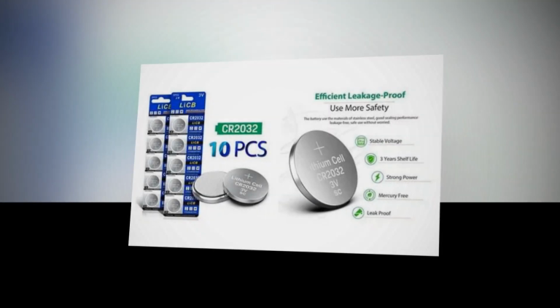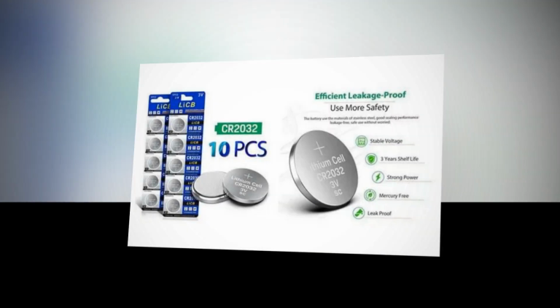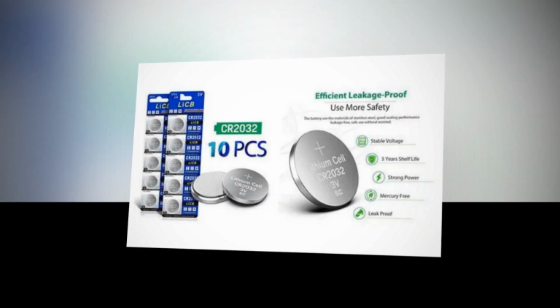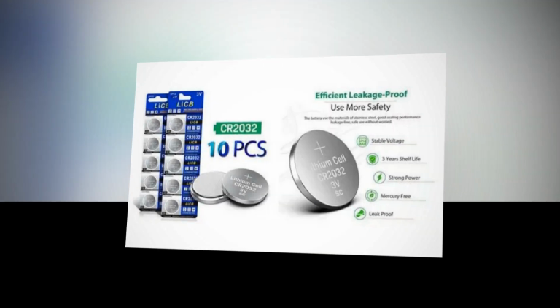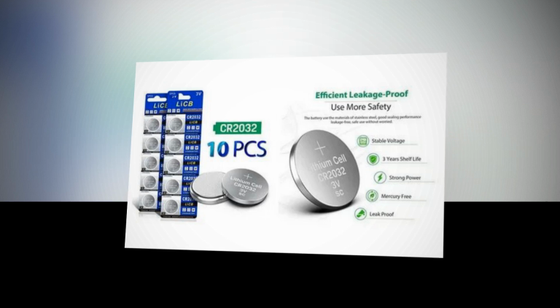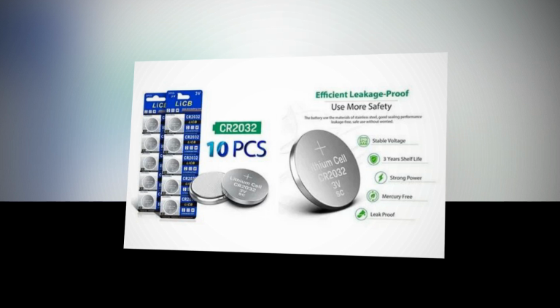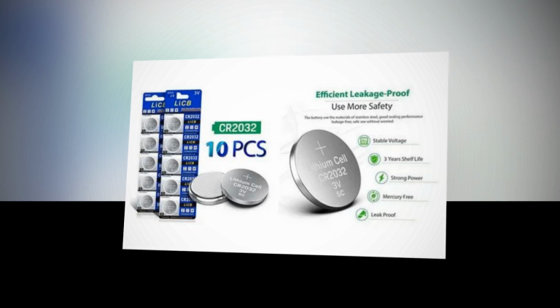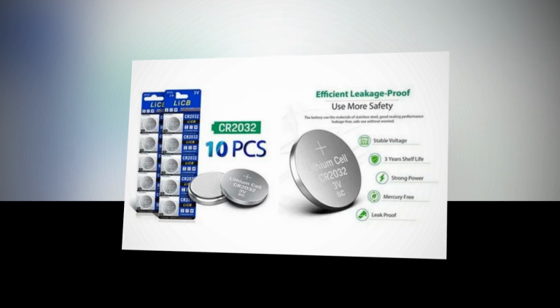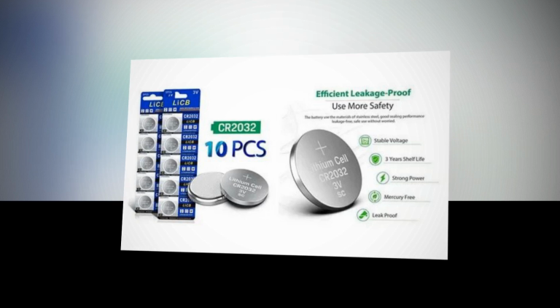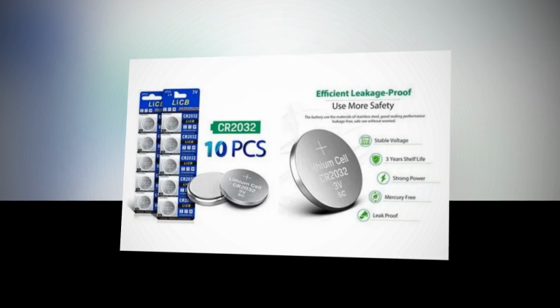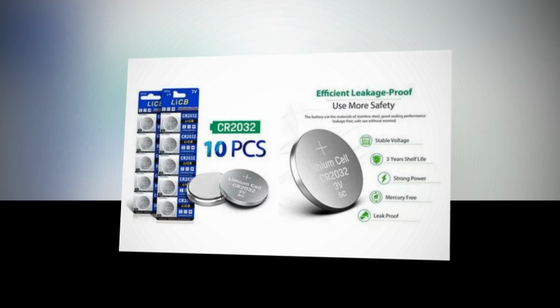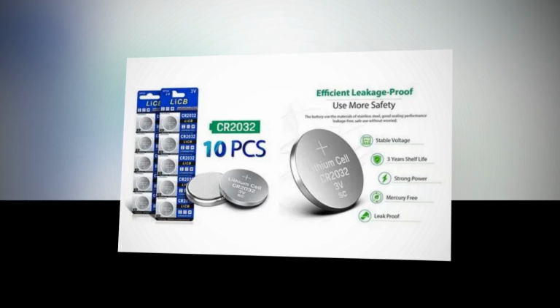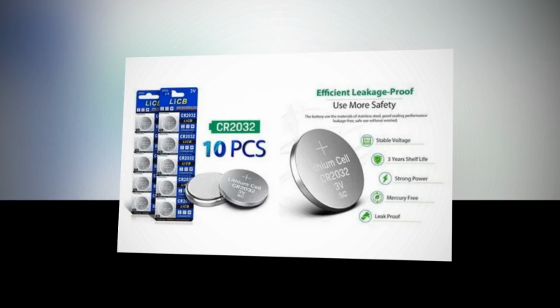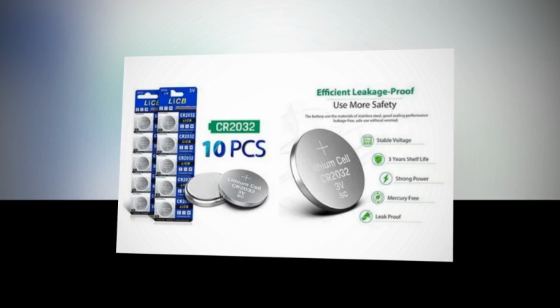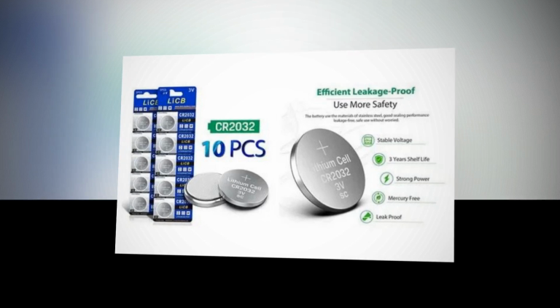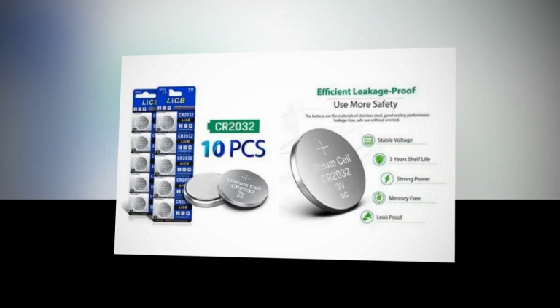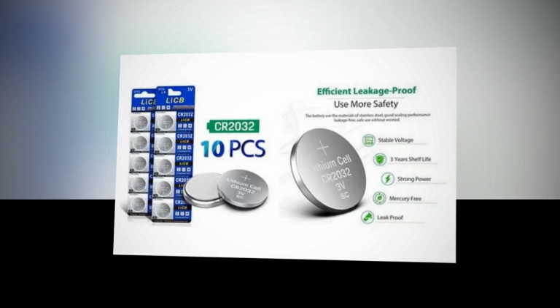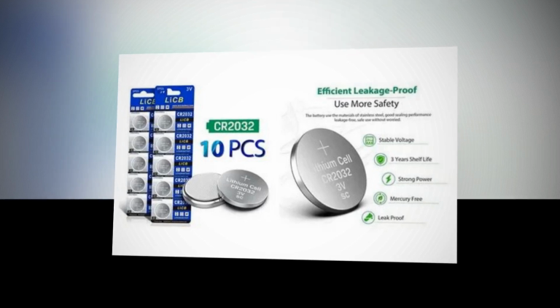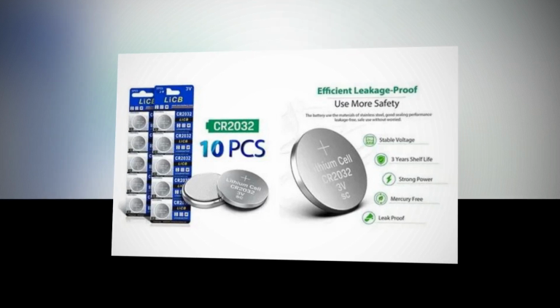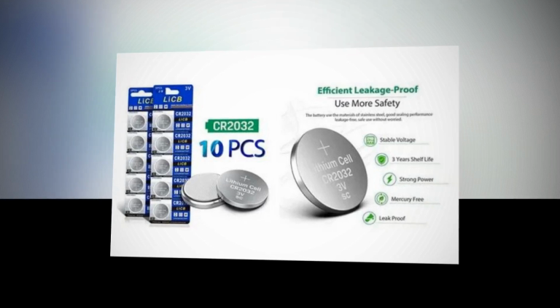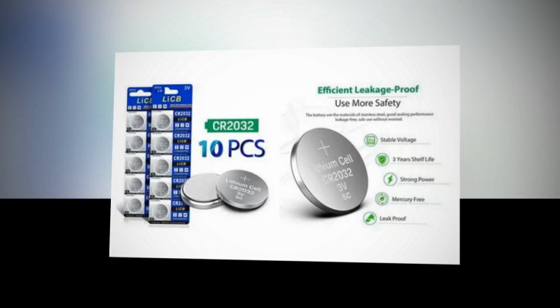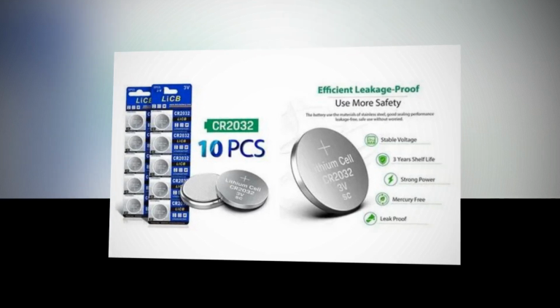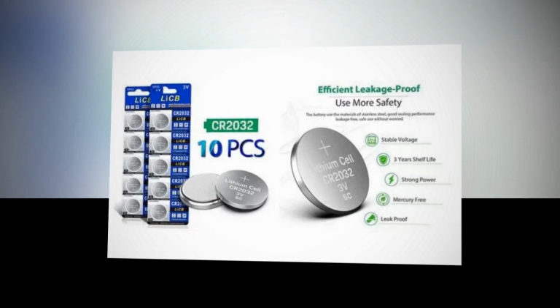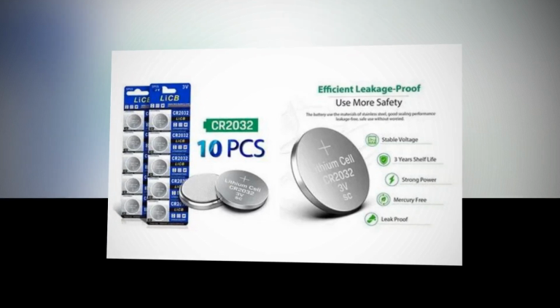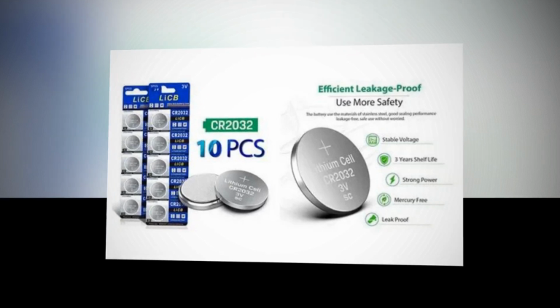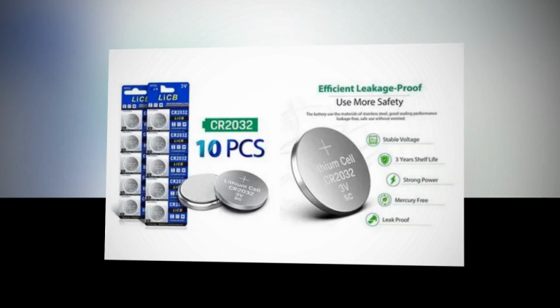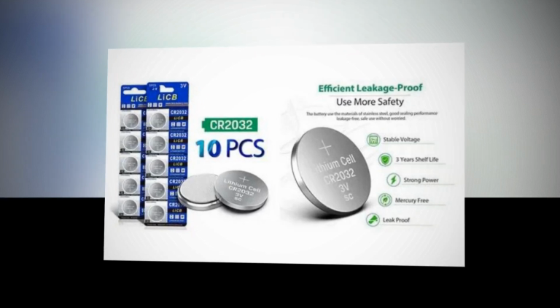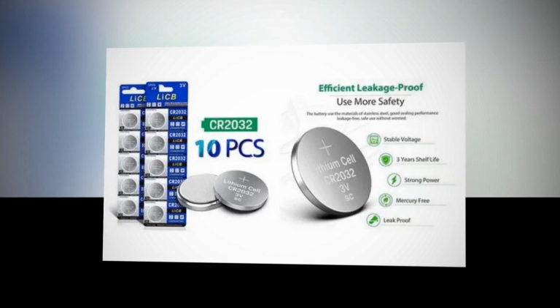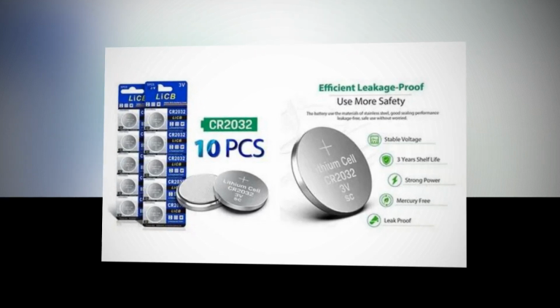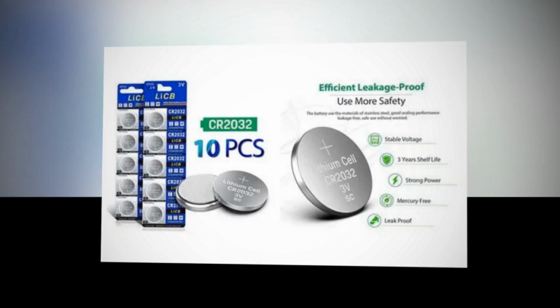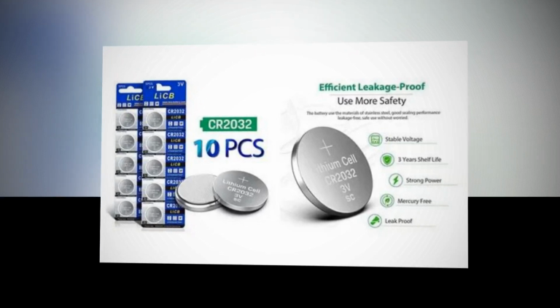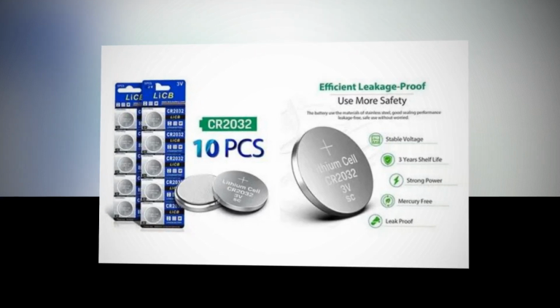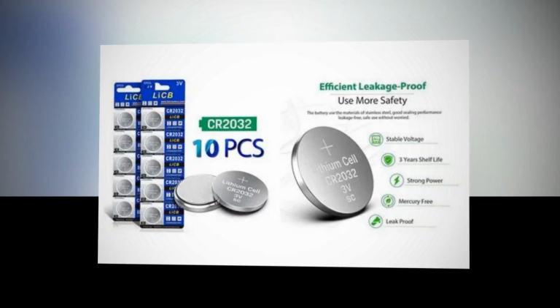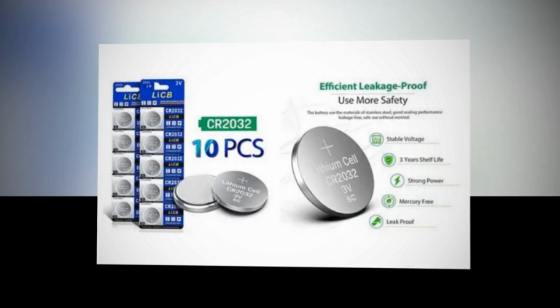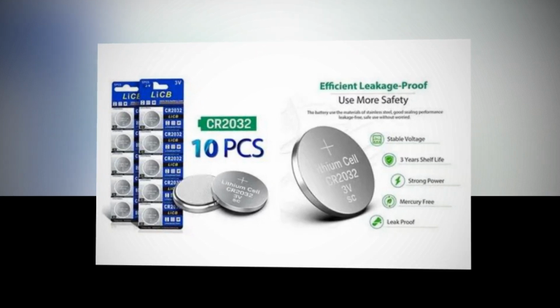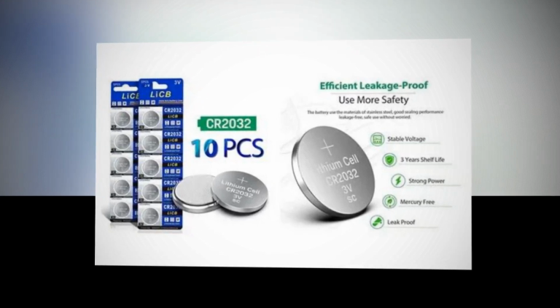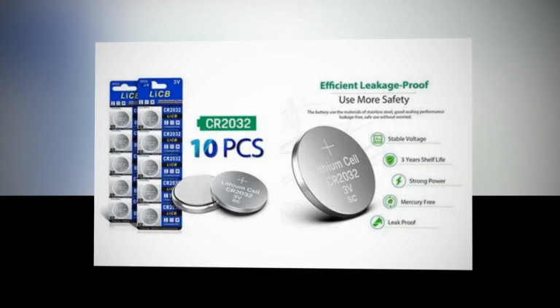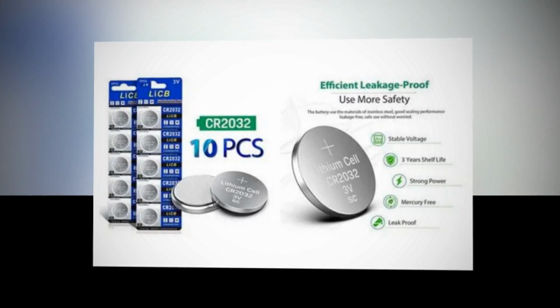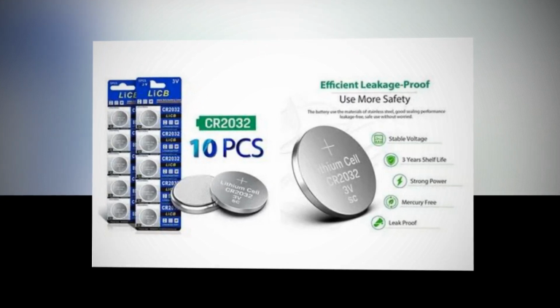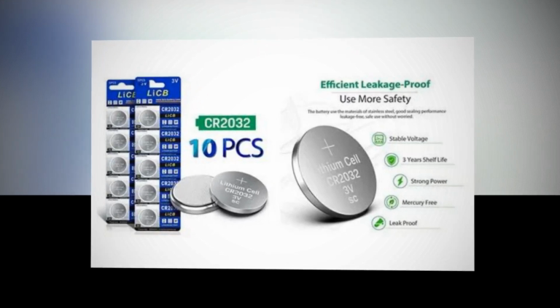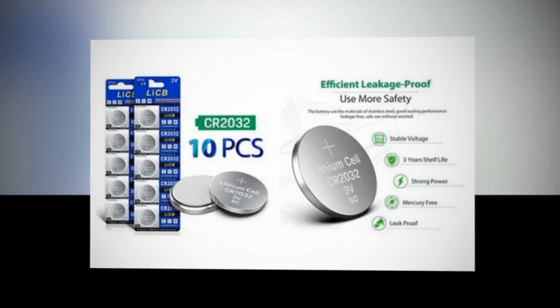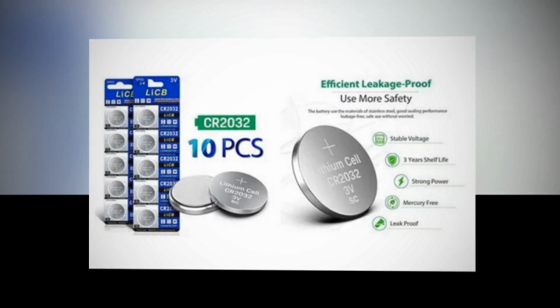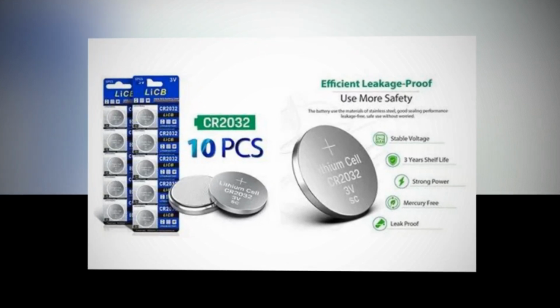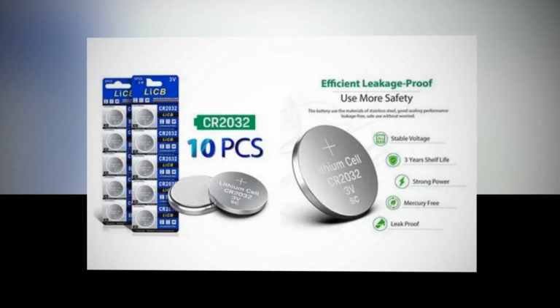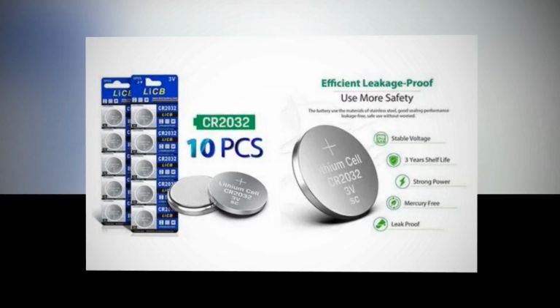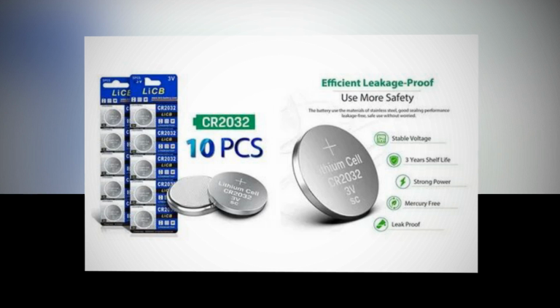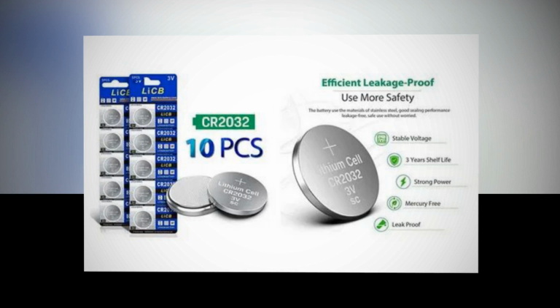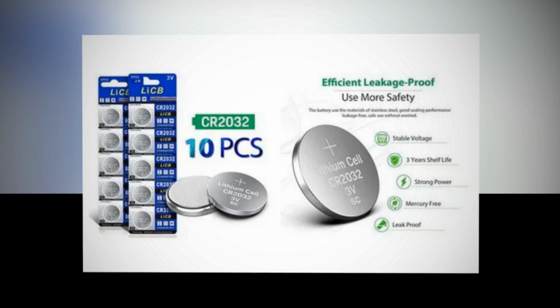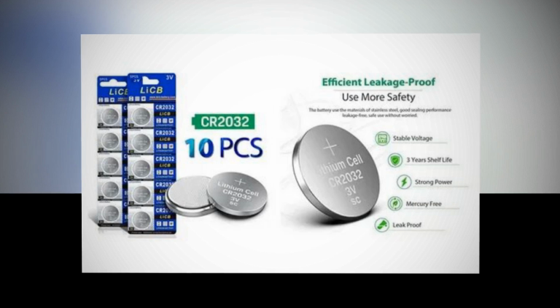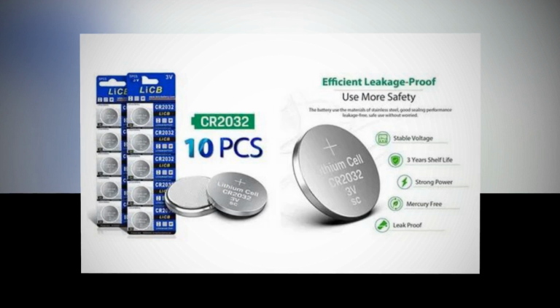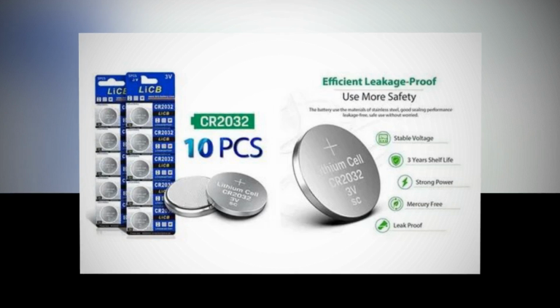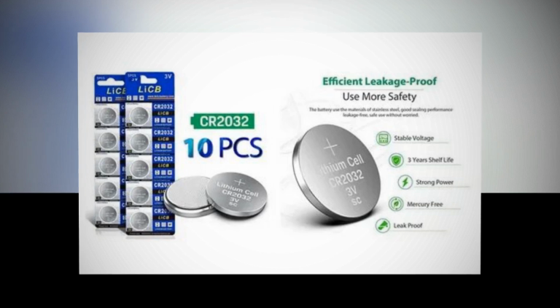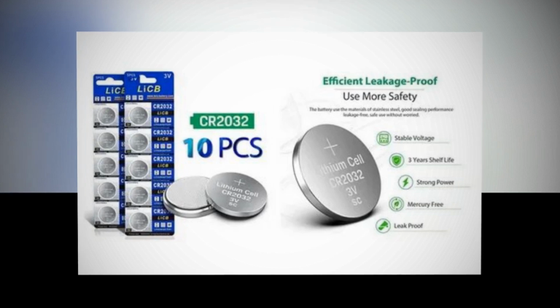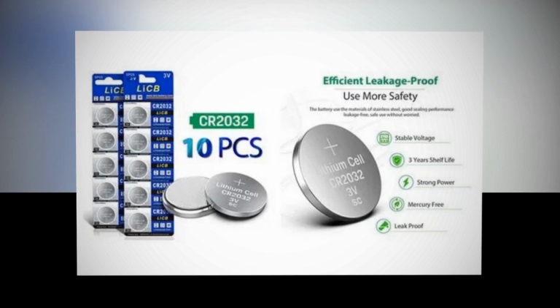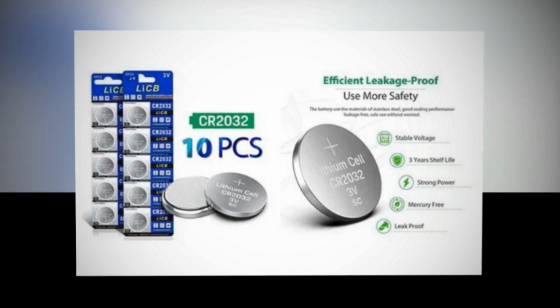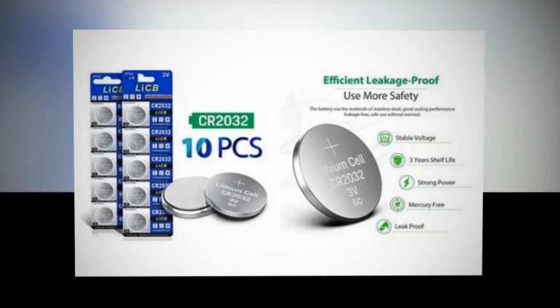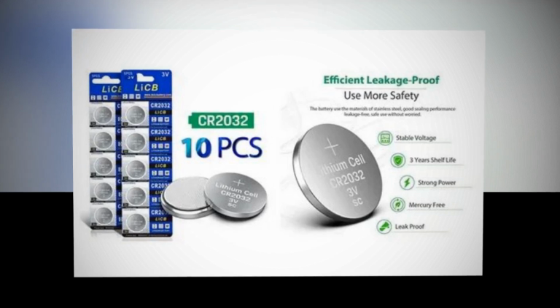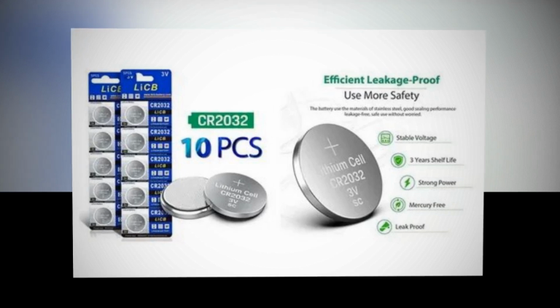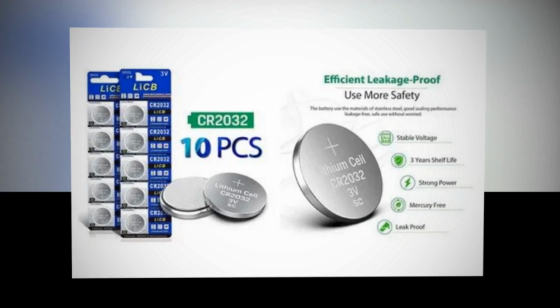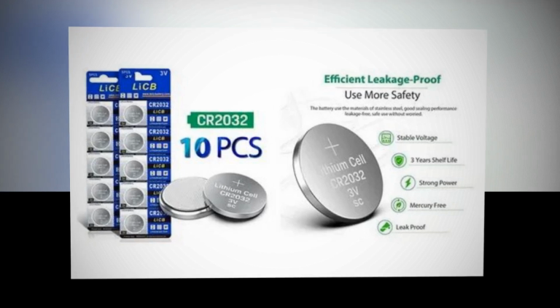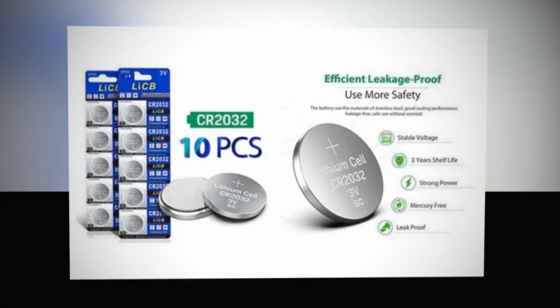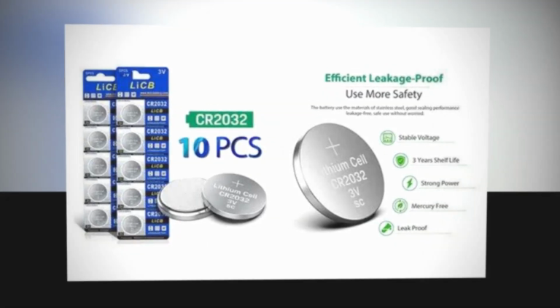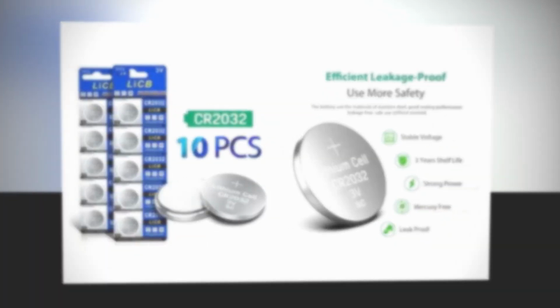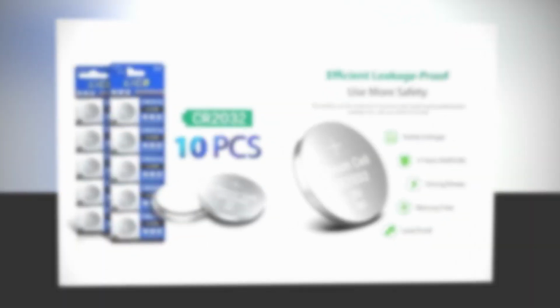What's included: 10 precisely matched CR2032 batteries in a blister pack. Thank you very much for staying with us for so long.